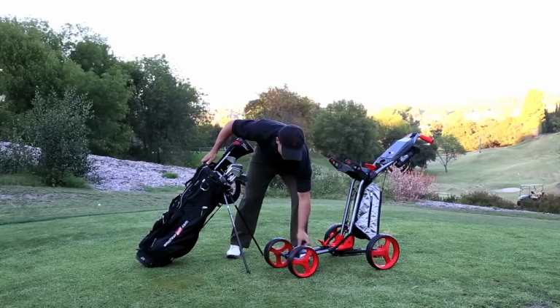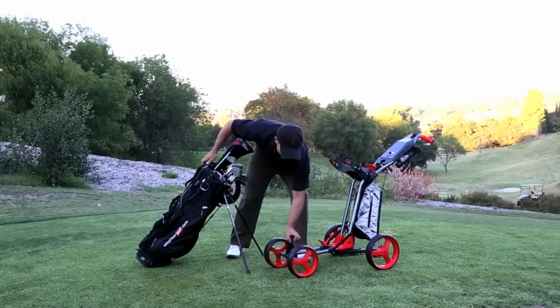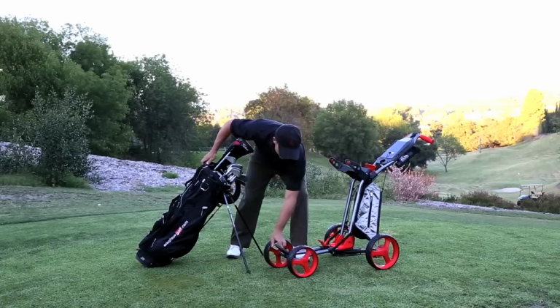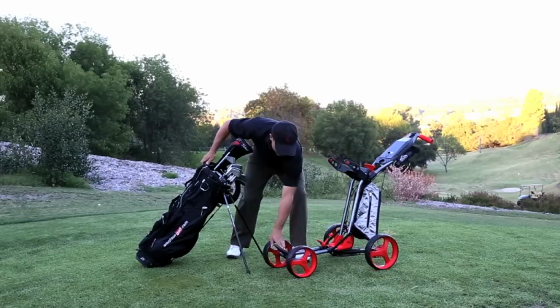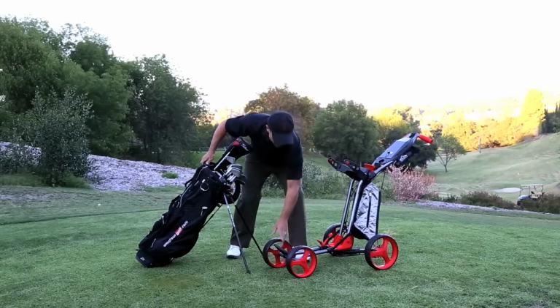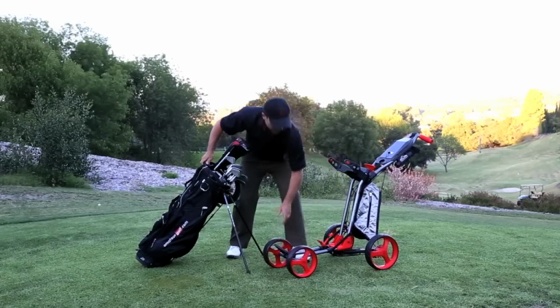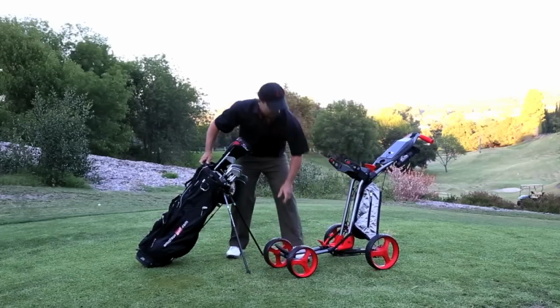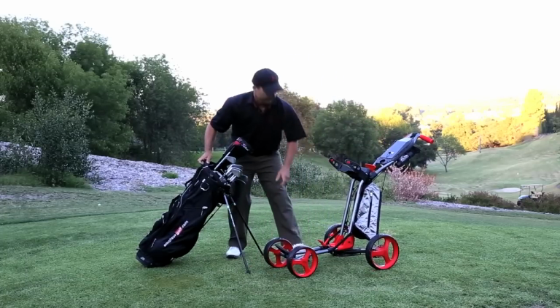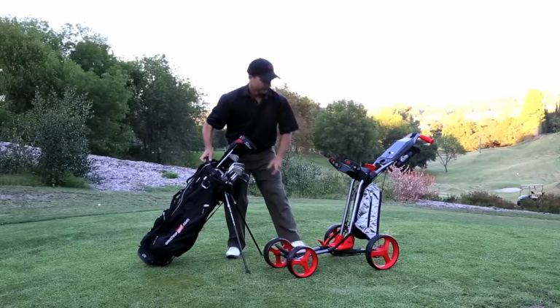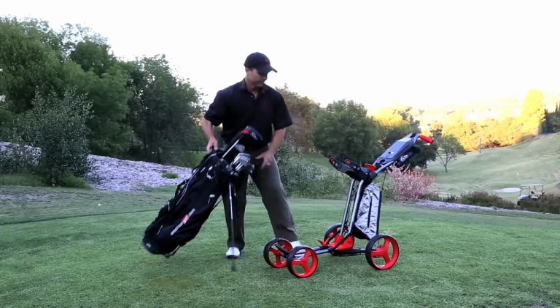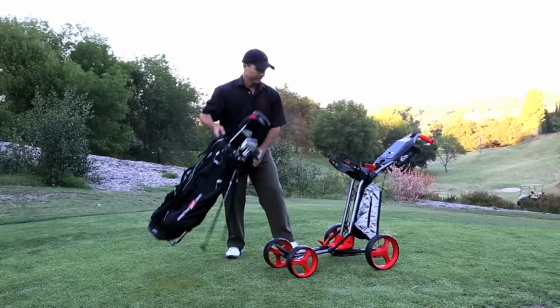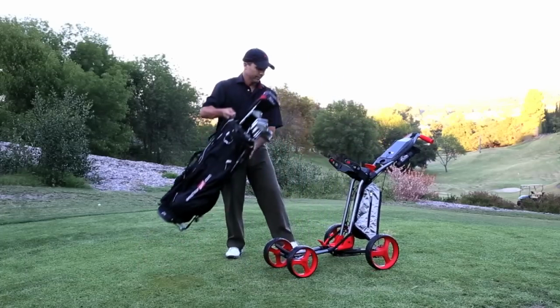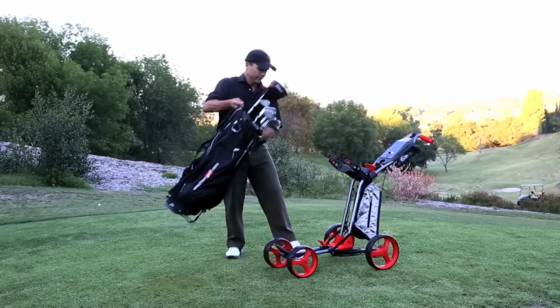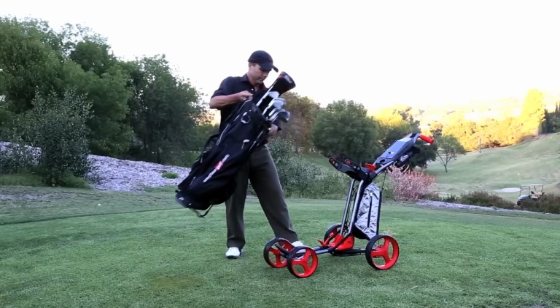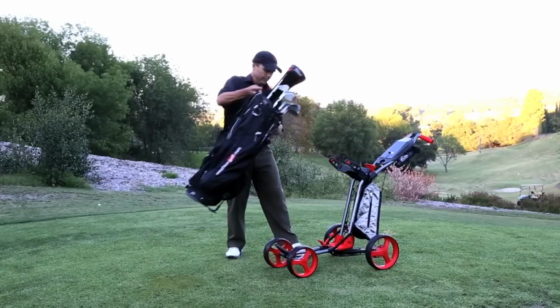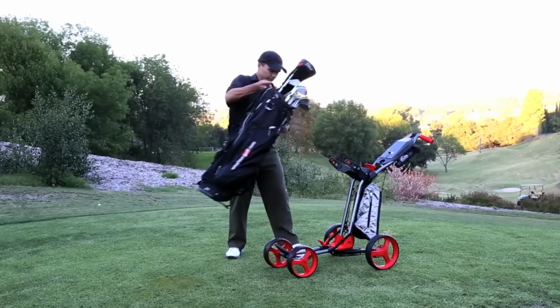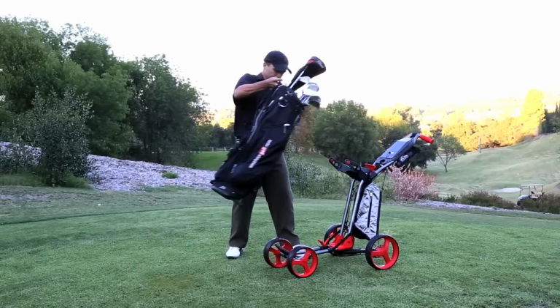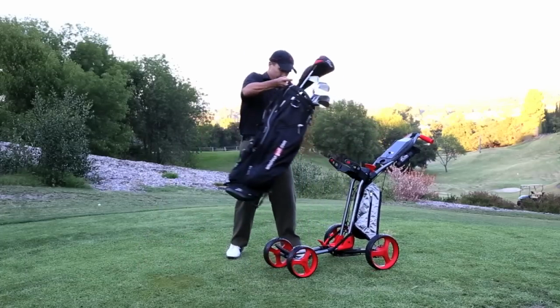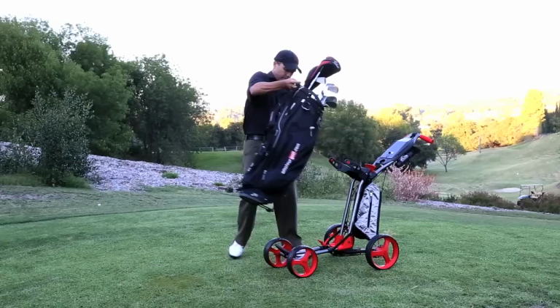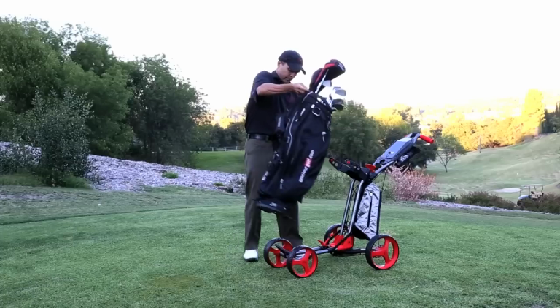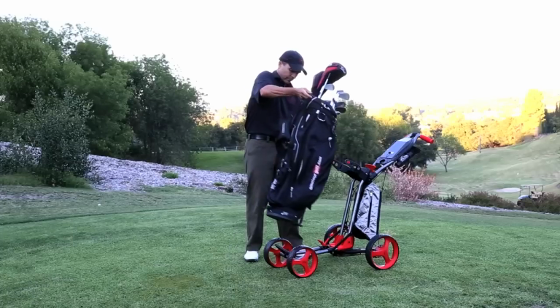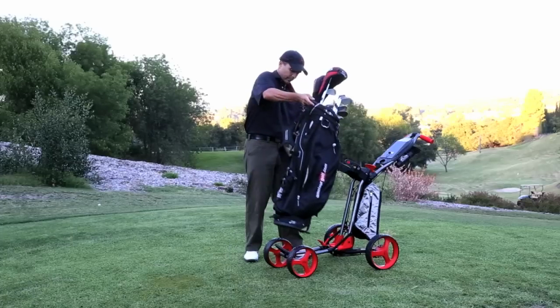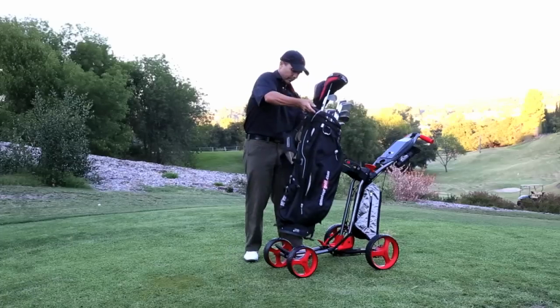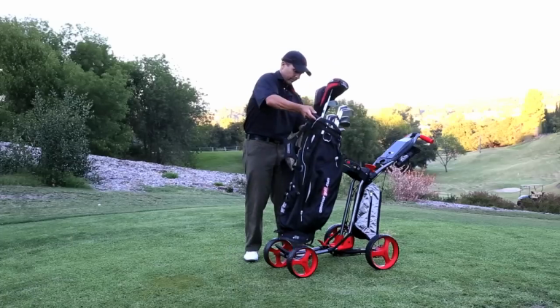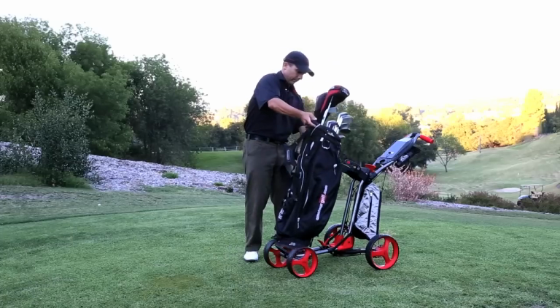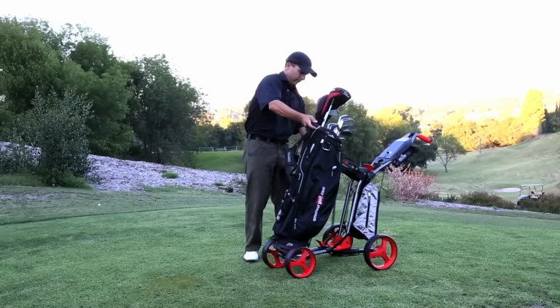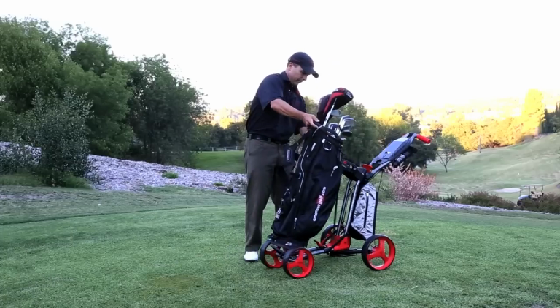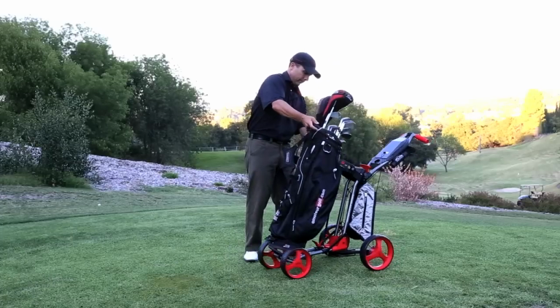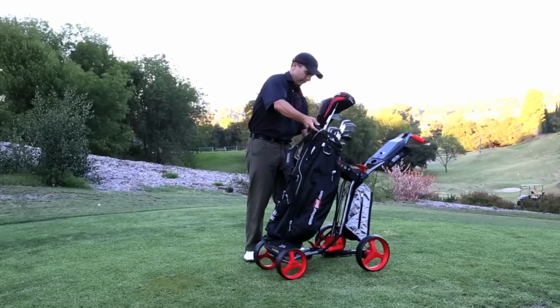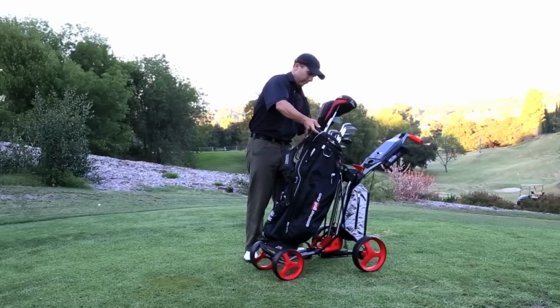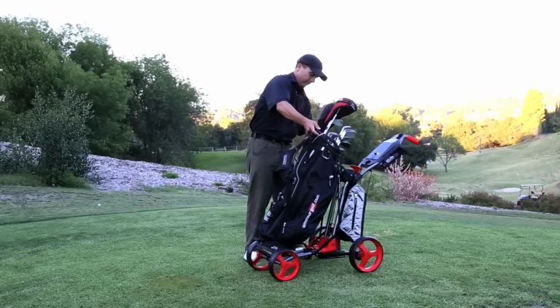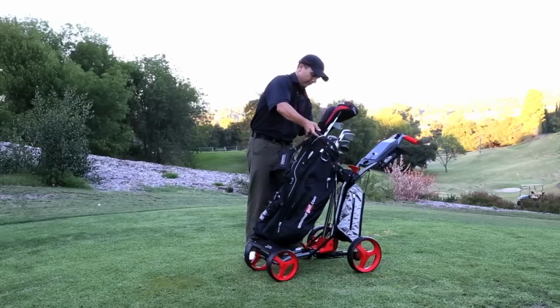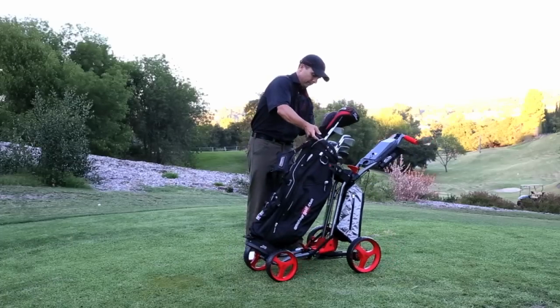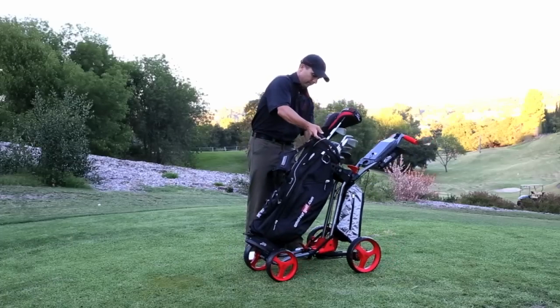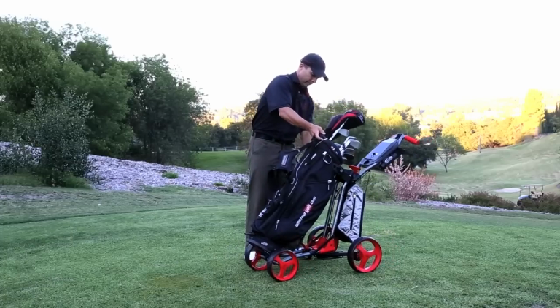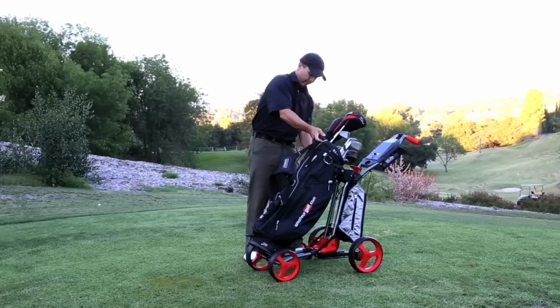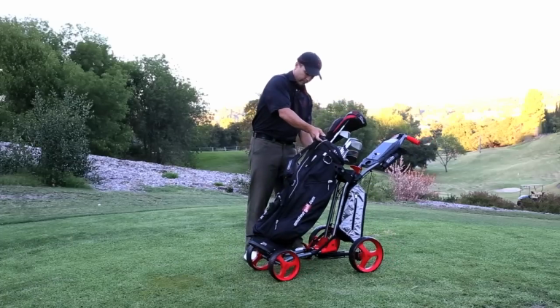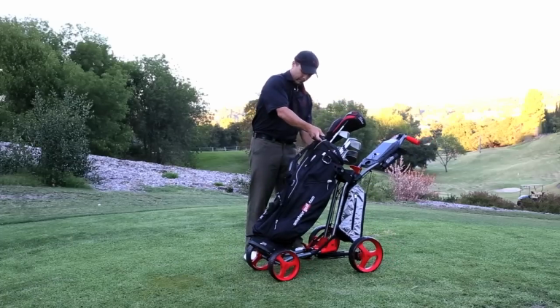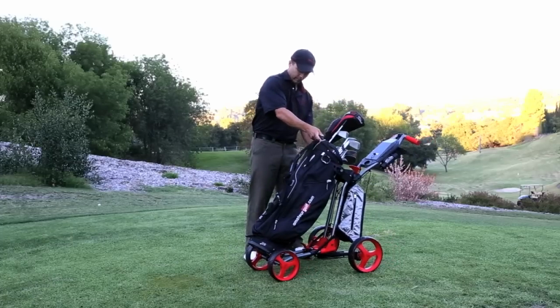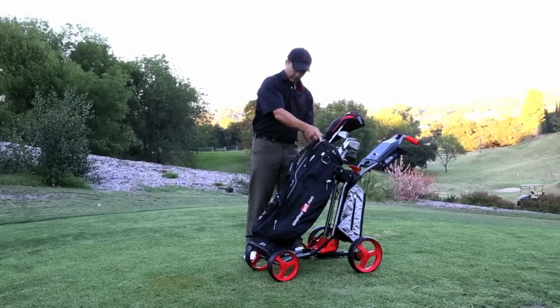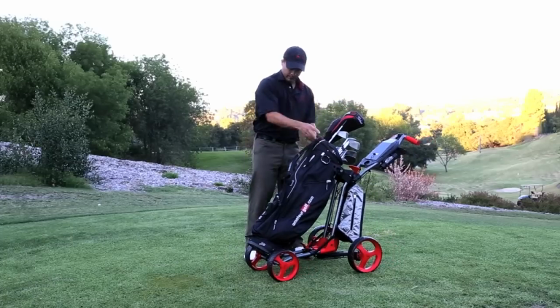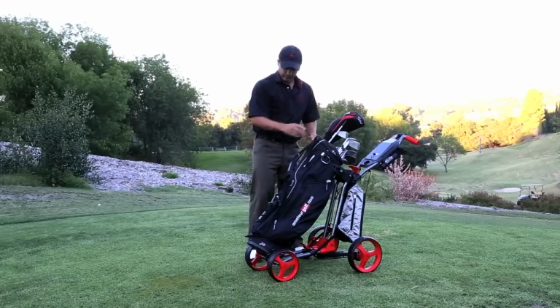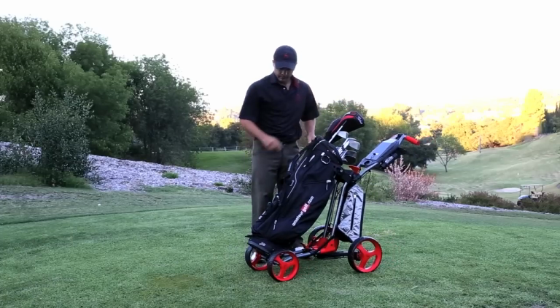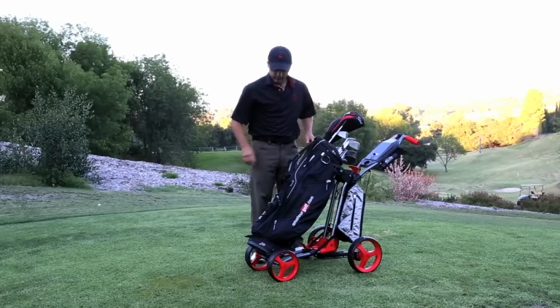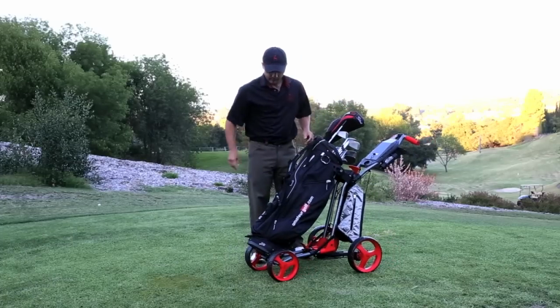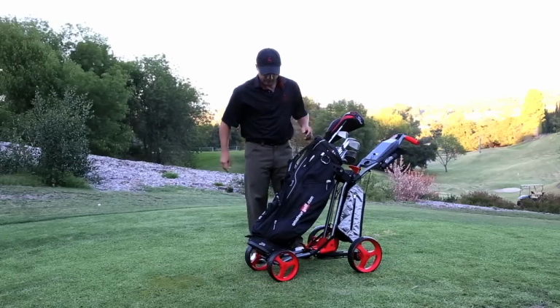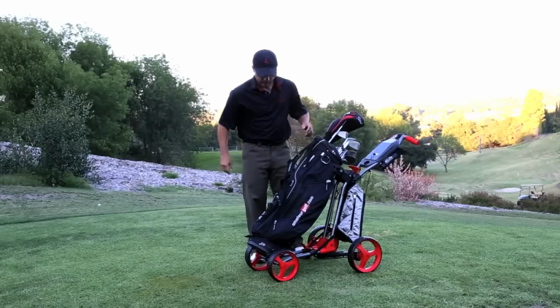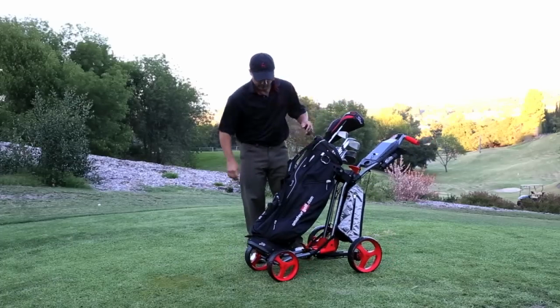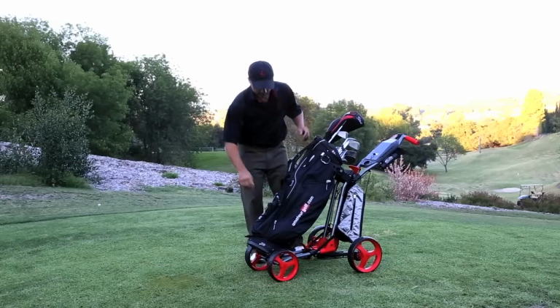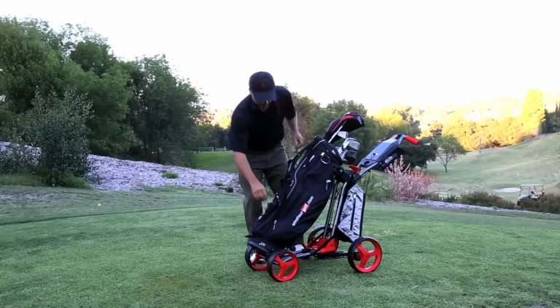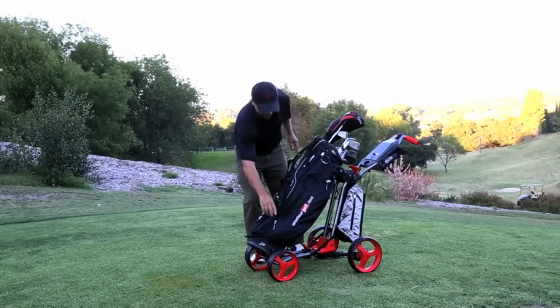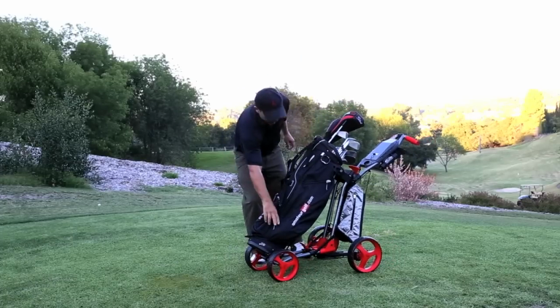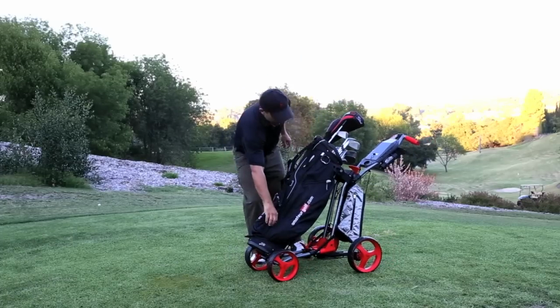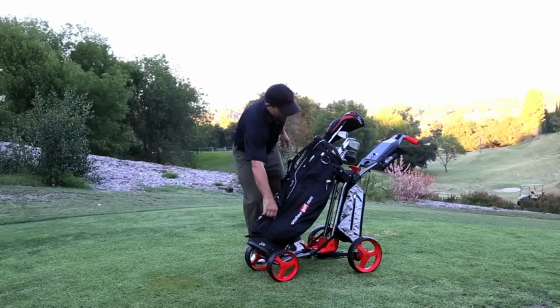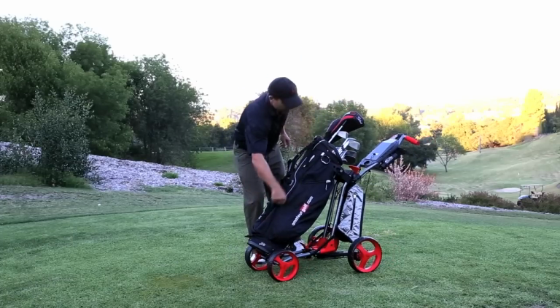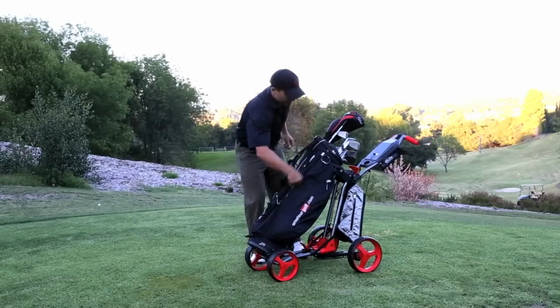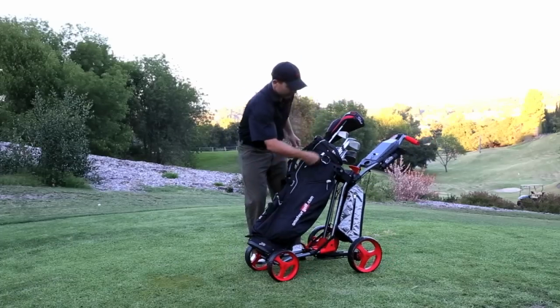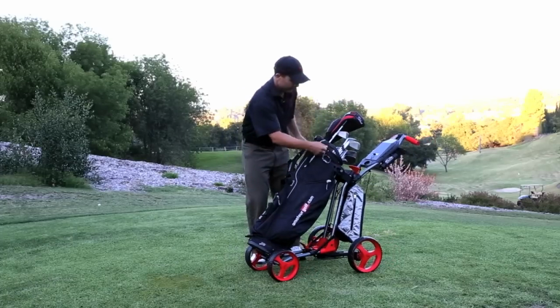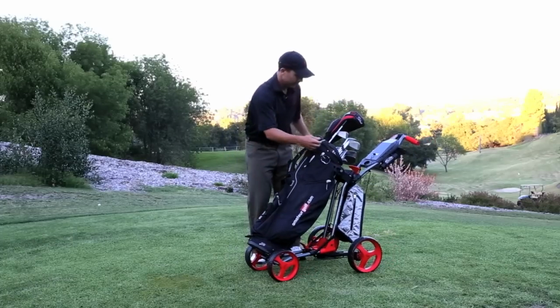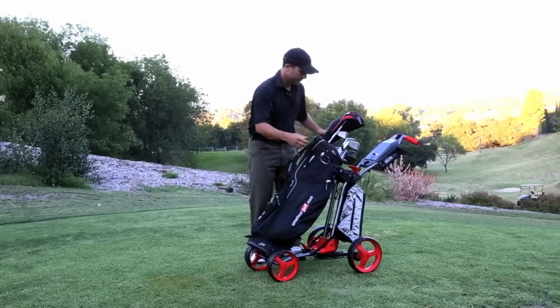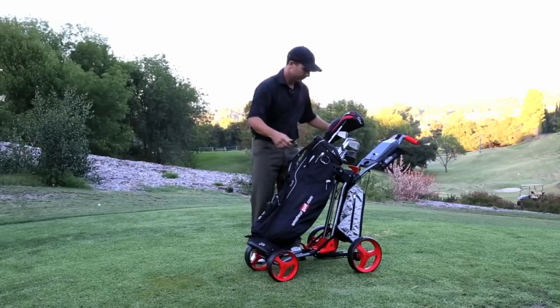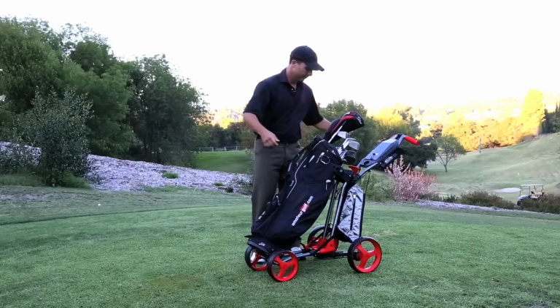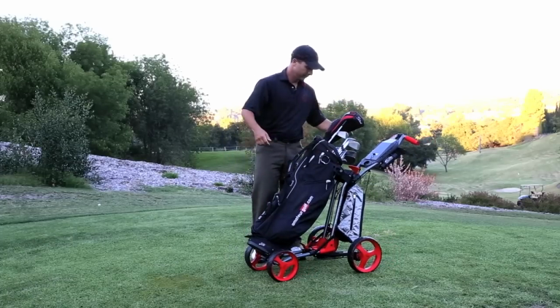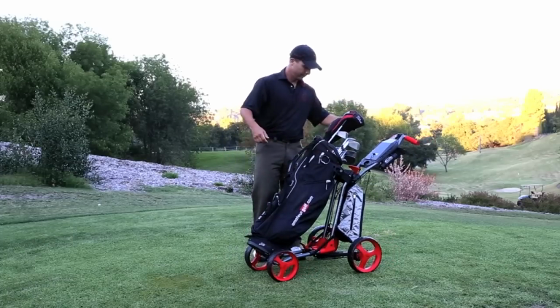Just set it in and go. This is my kind of operation. The less I have to do, the better chance of things working. Thanks, Sun Mountain.